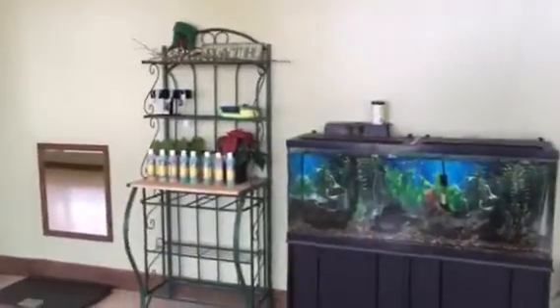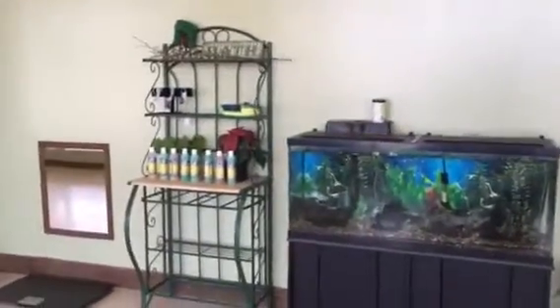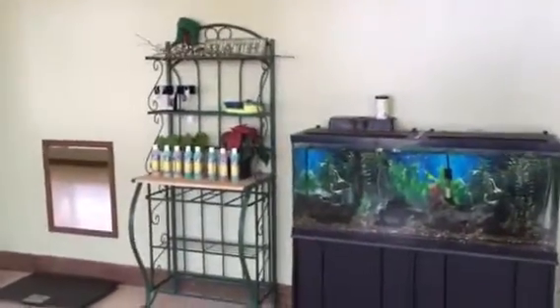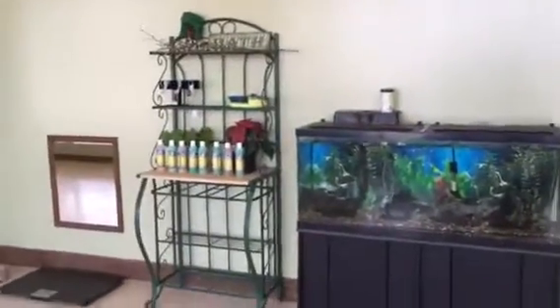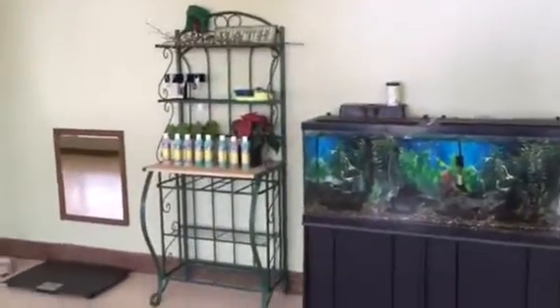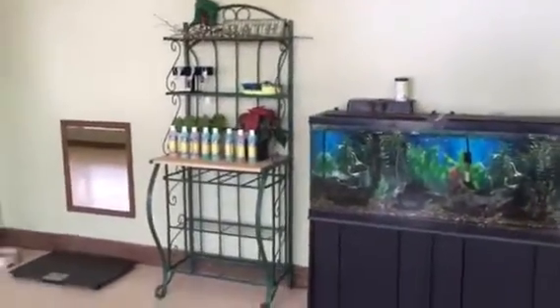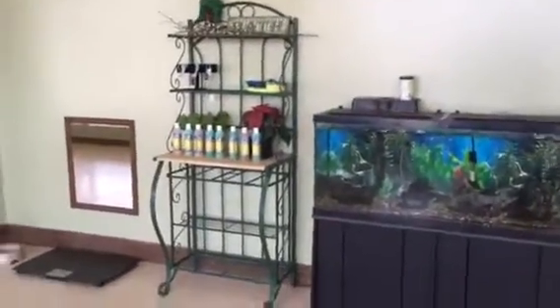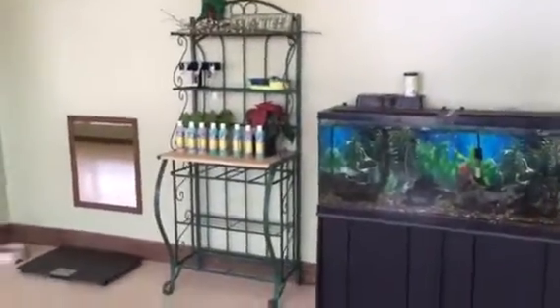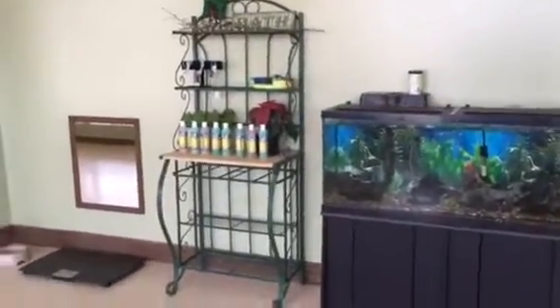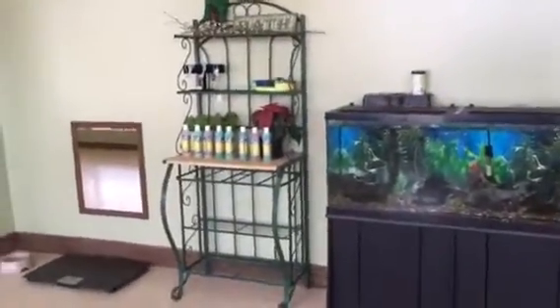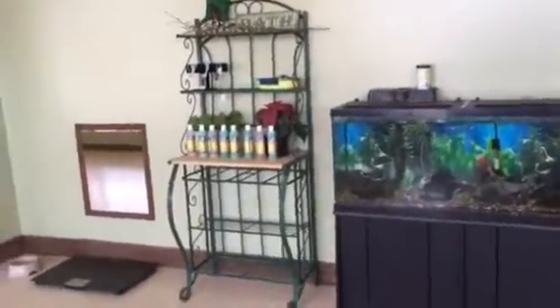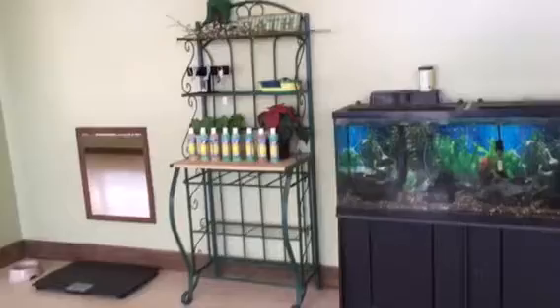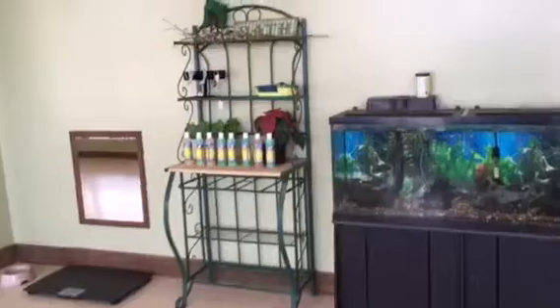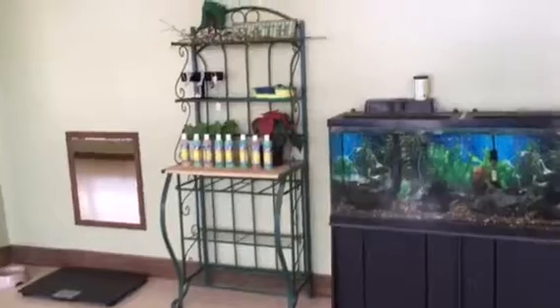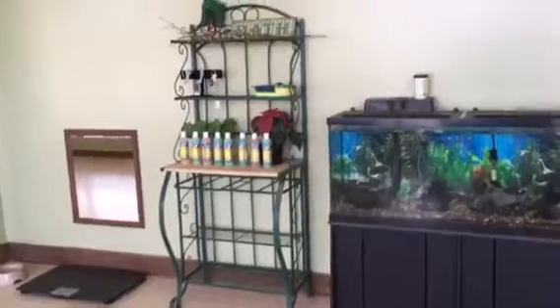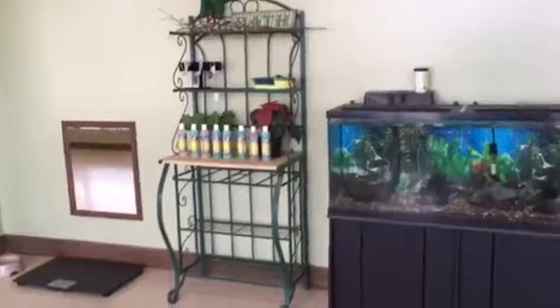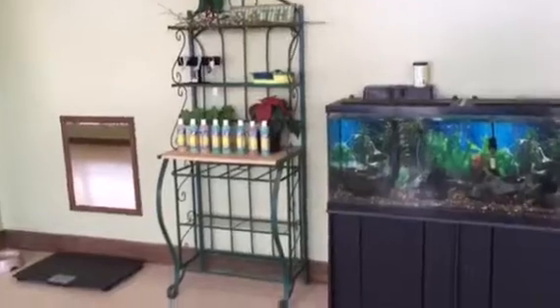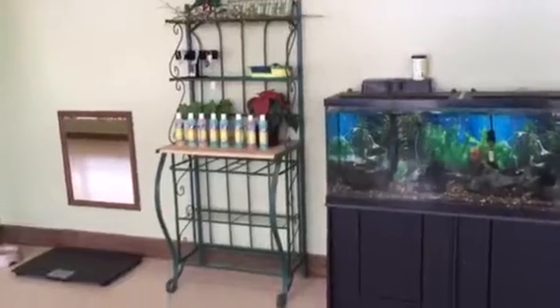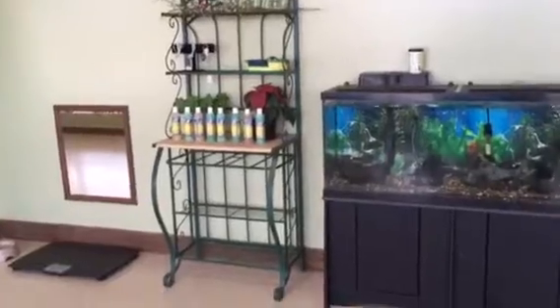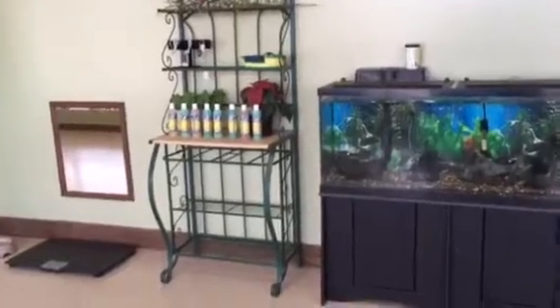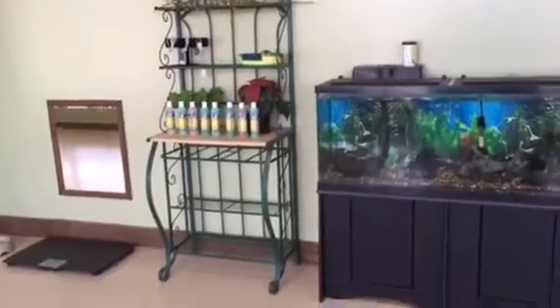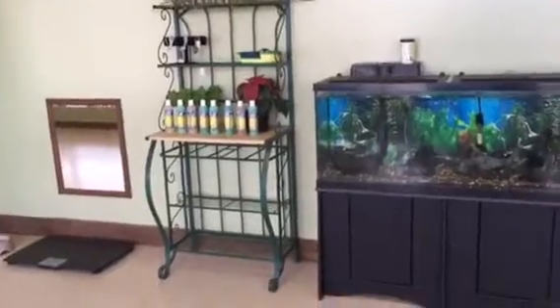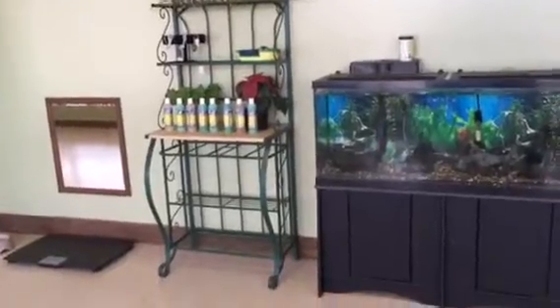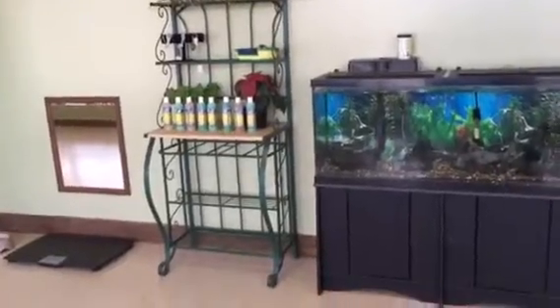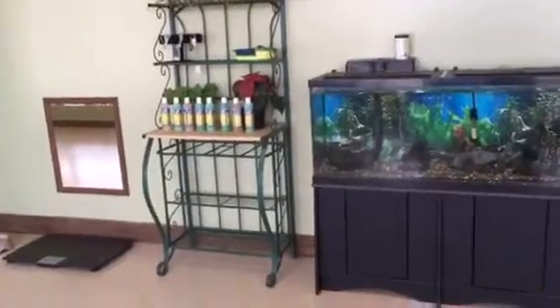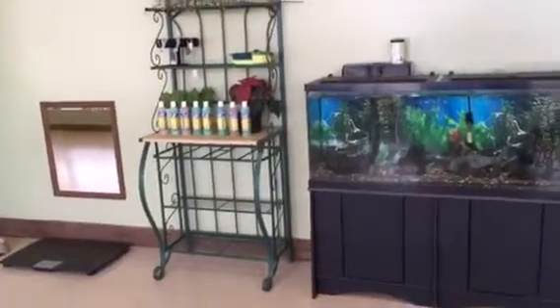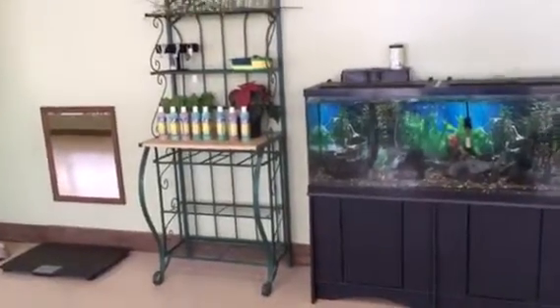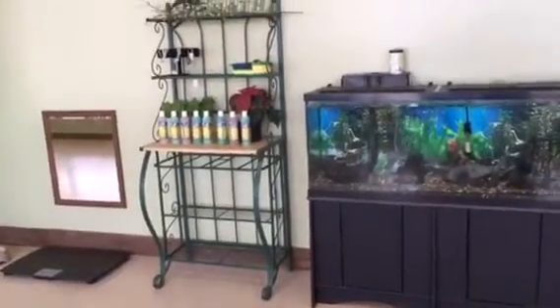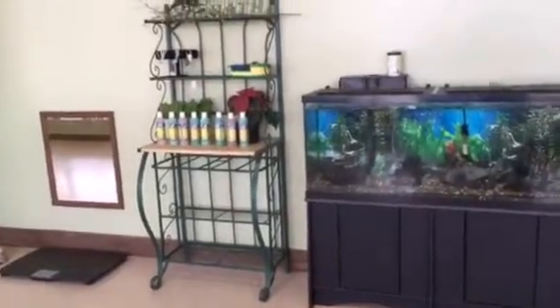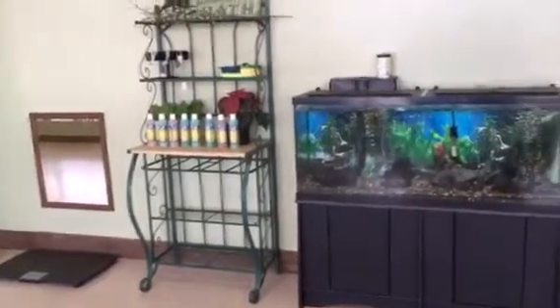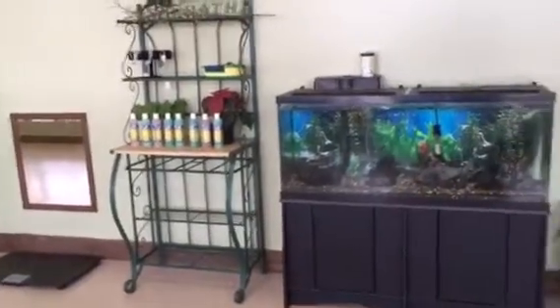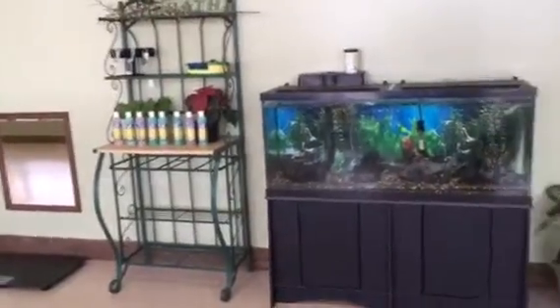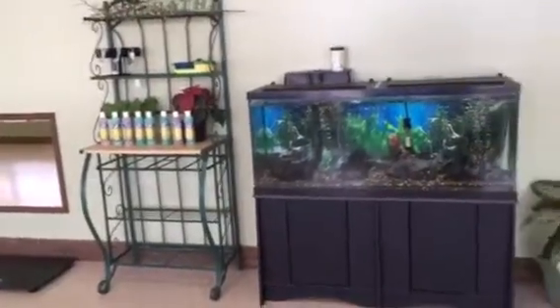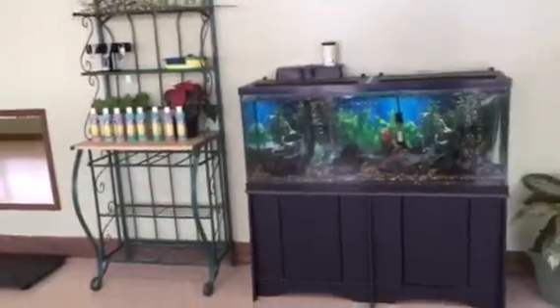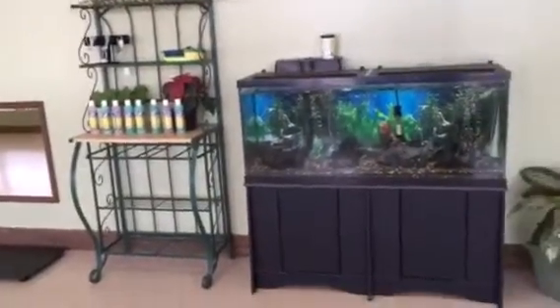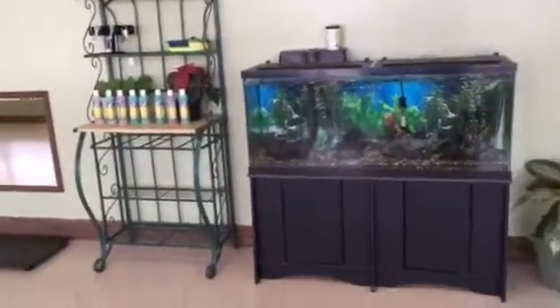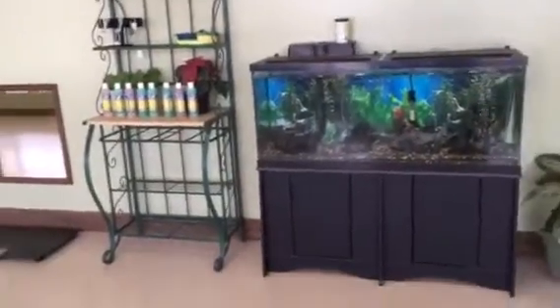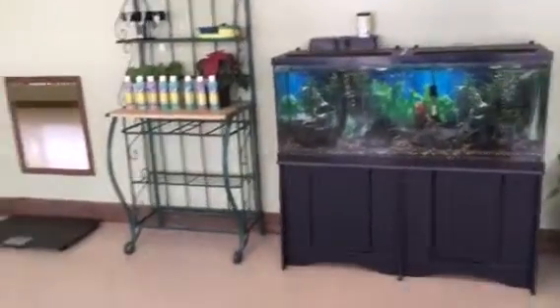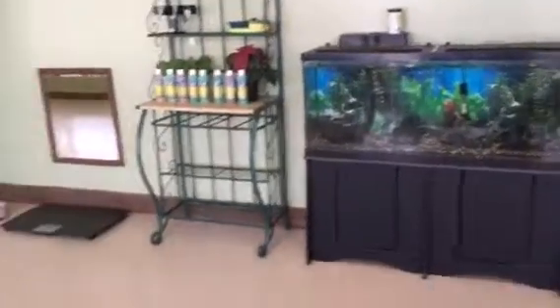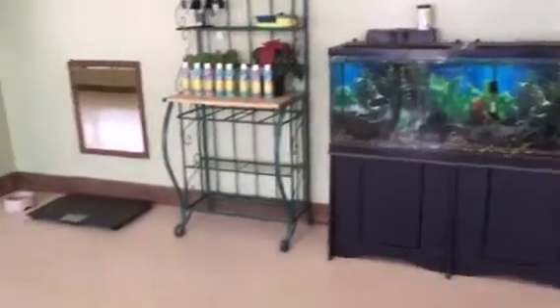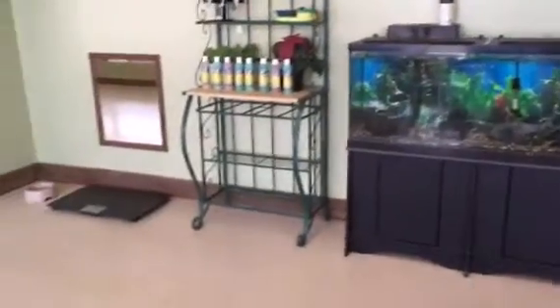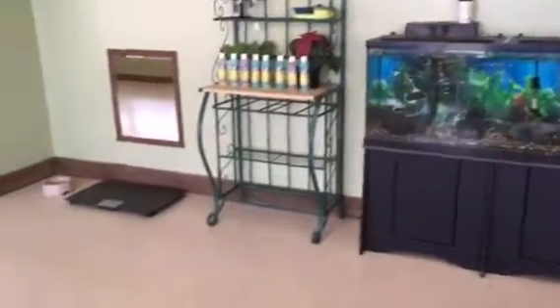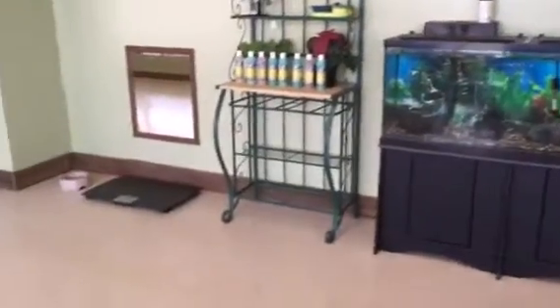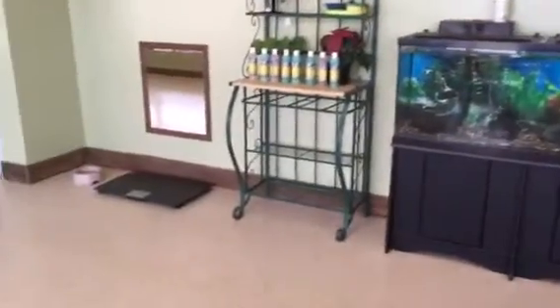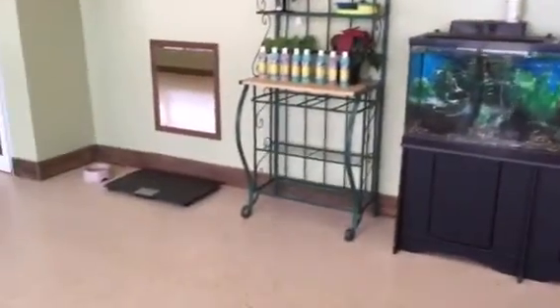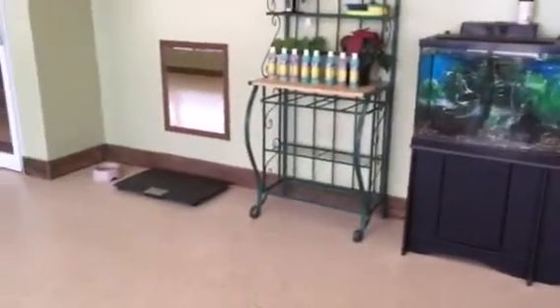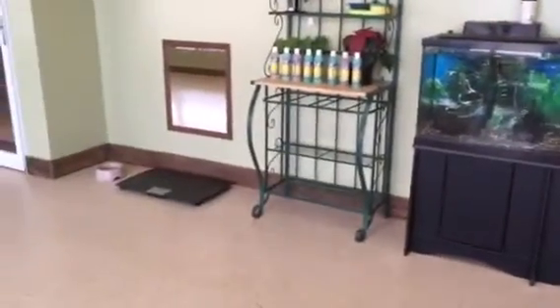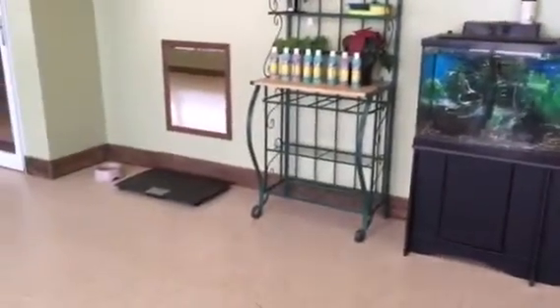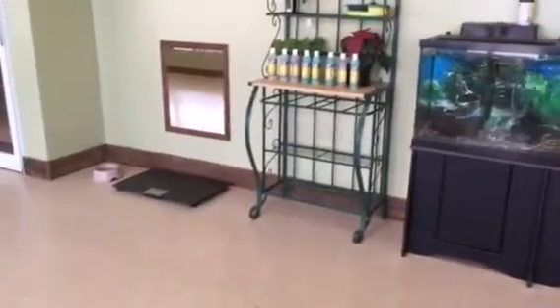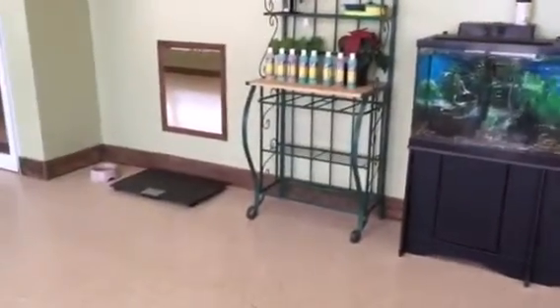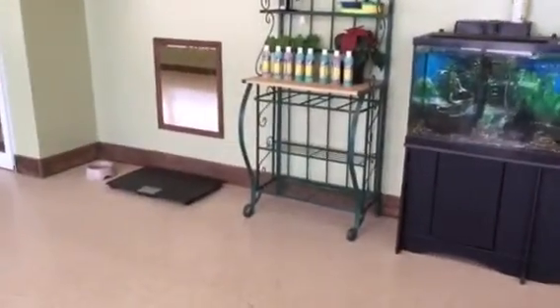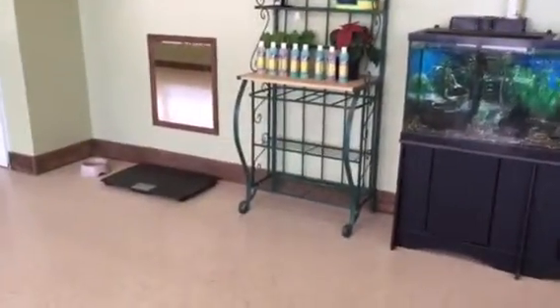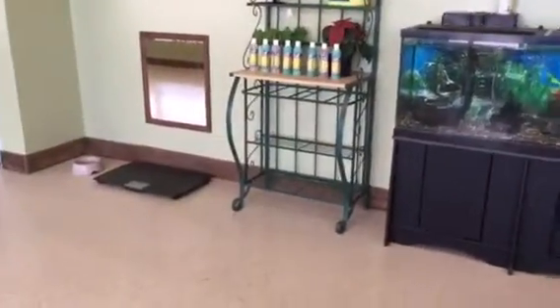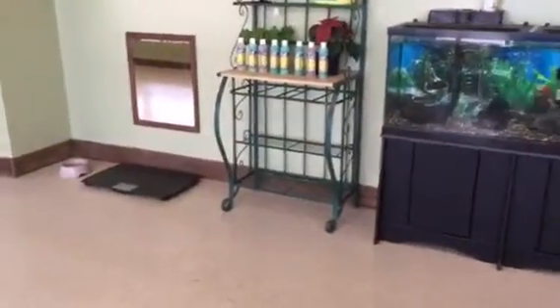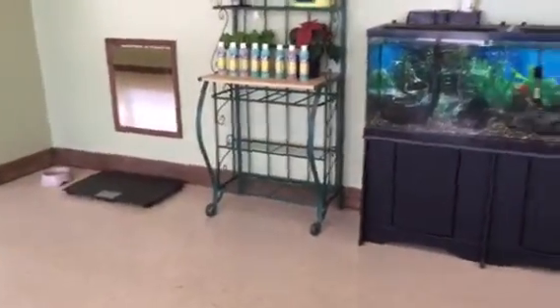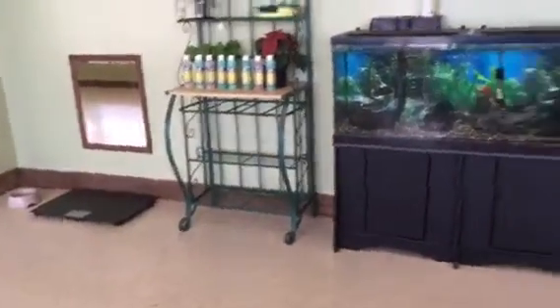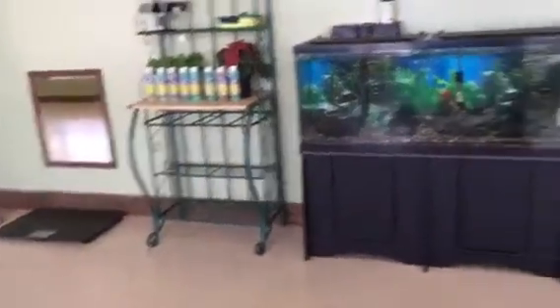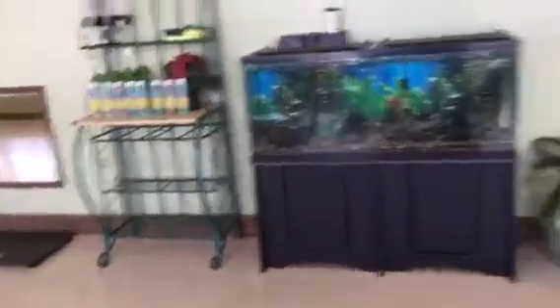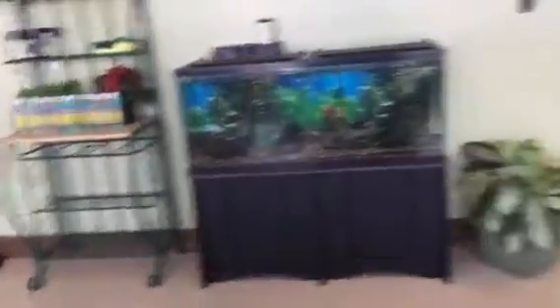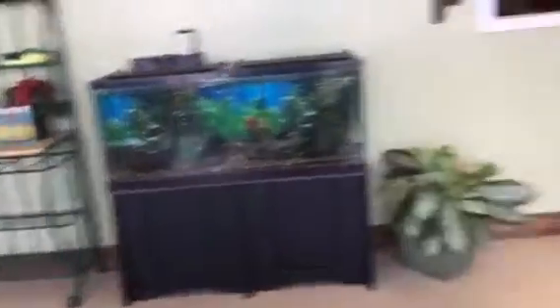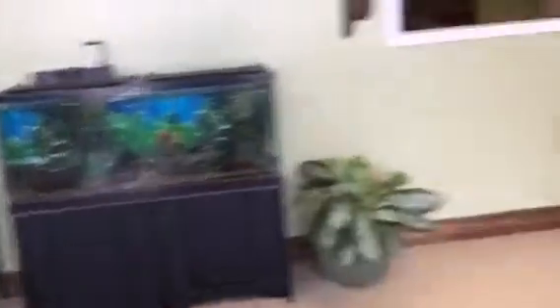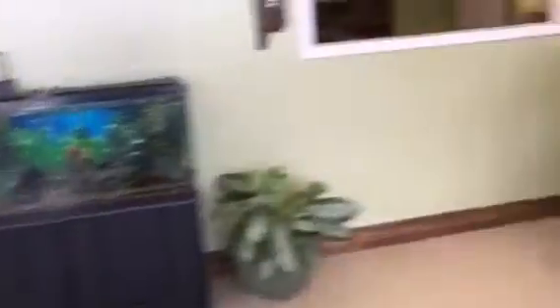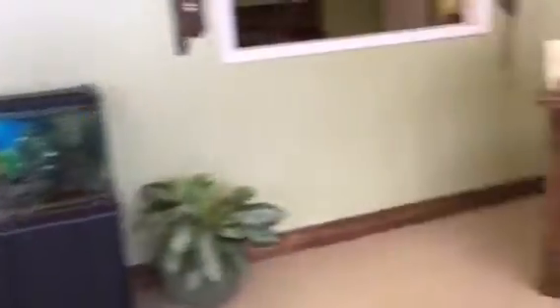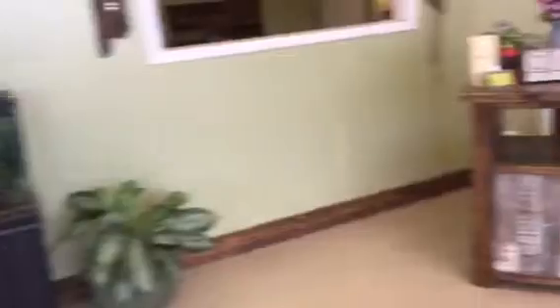We have a few other boutique items. We do carry the shampoos here as well, and we have a scale if you want to weigh your dog while they're here.